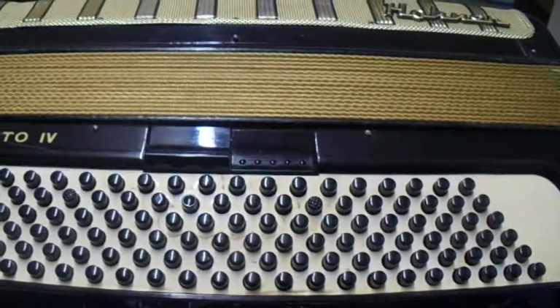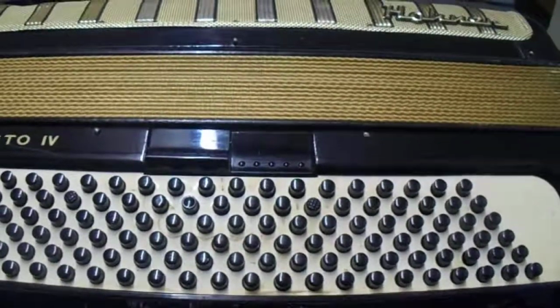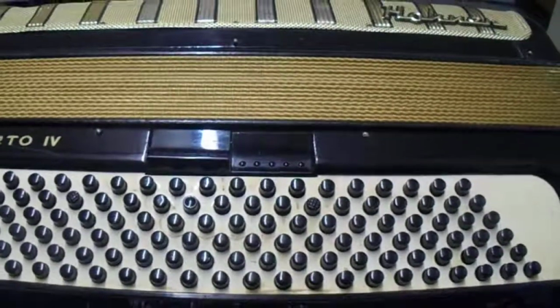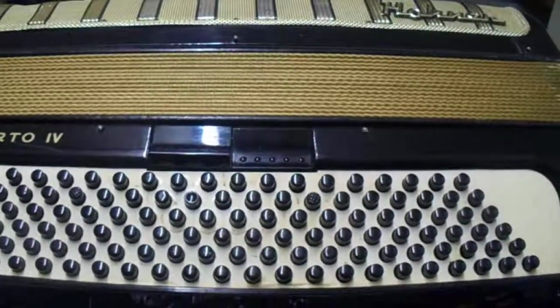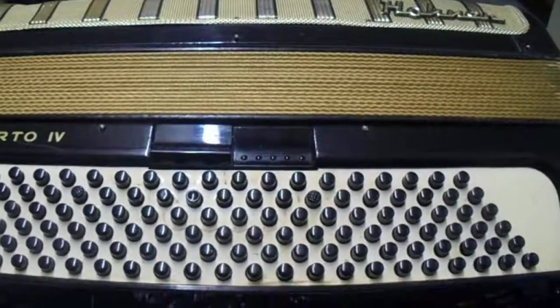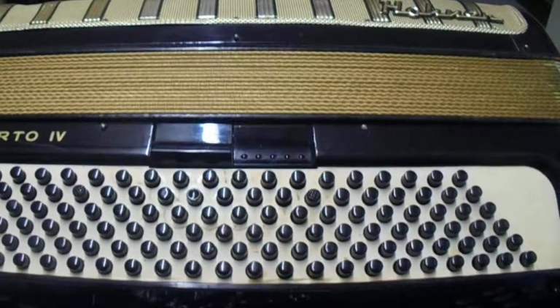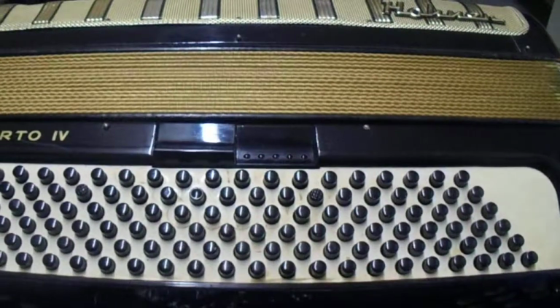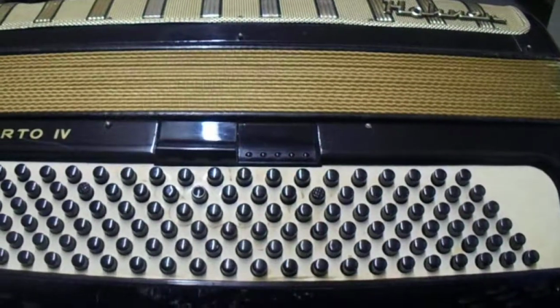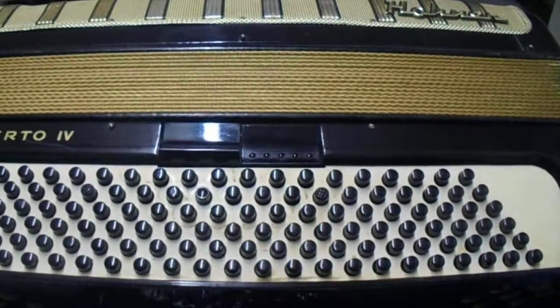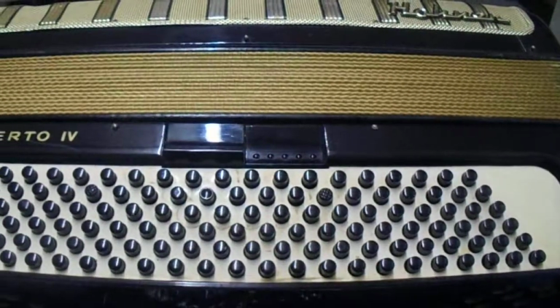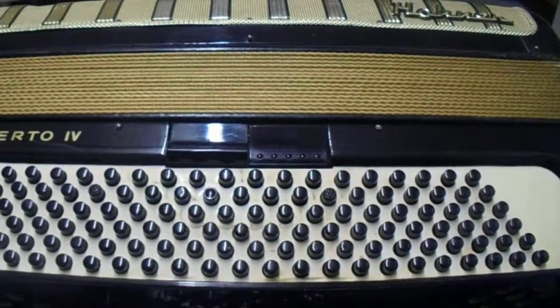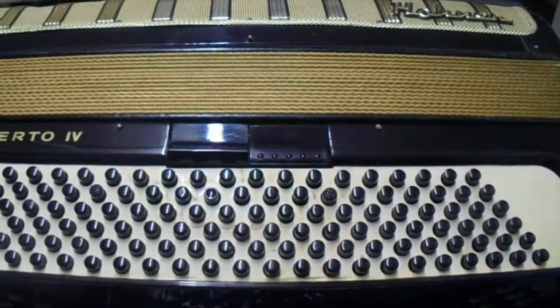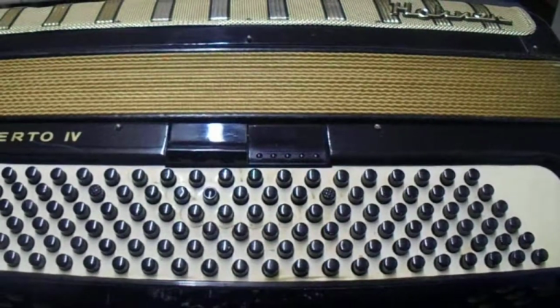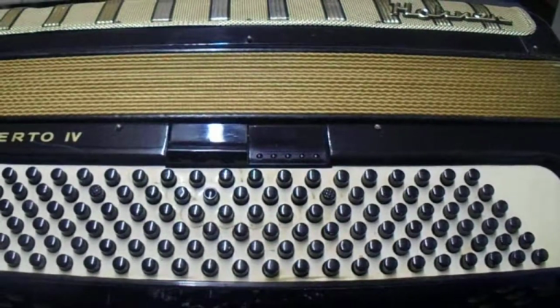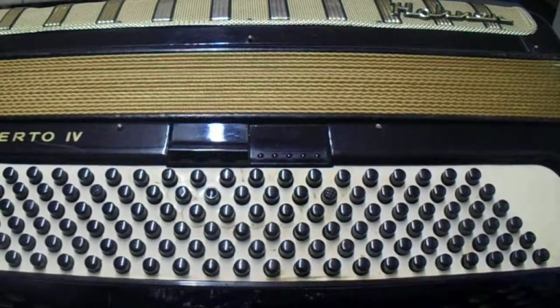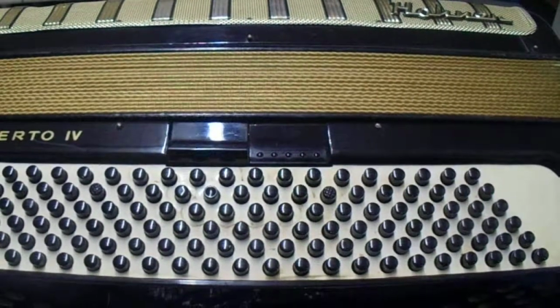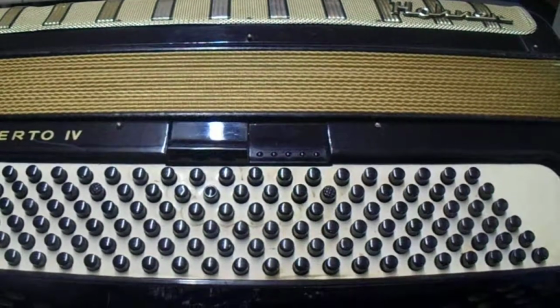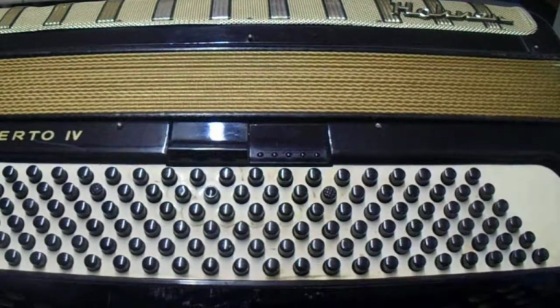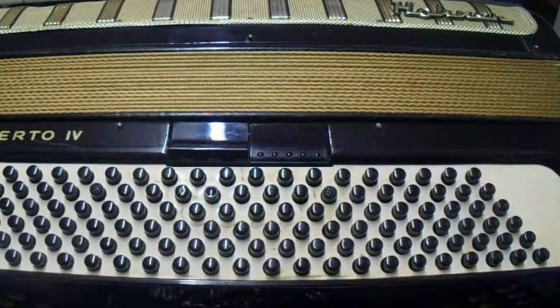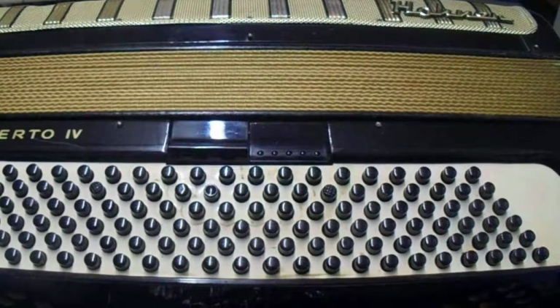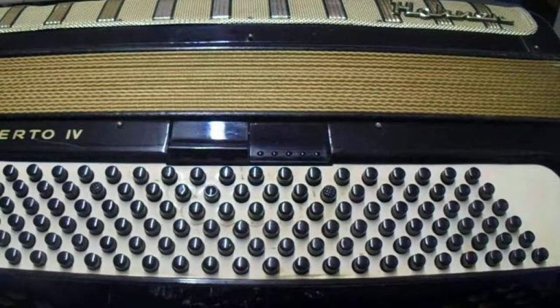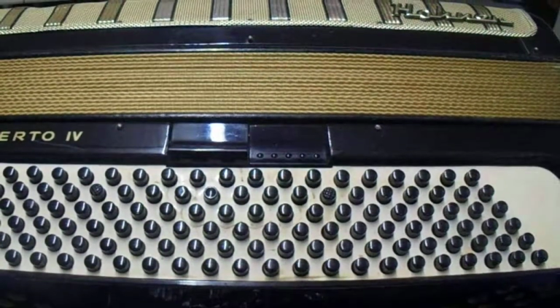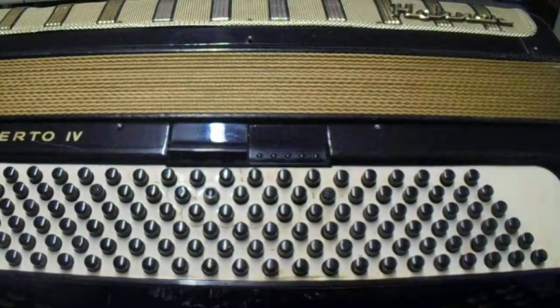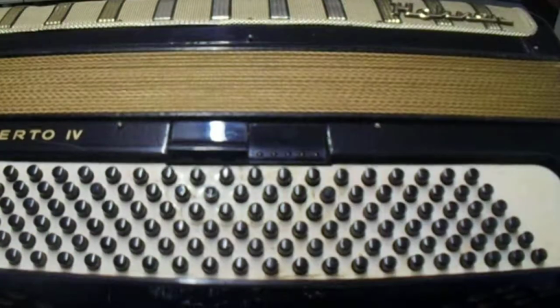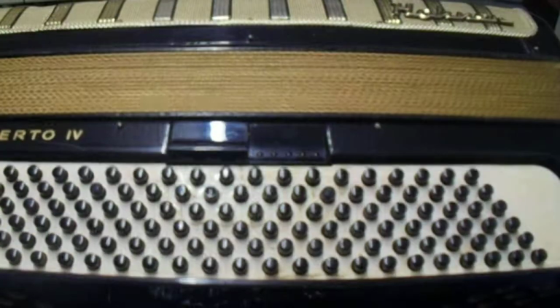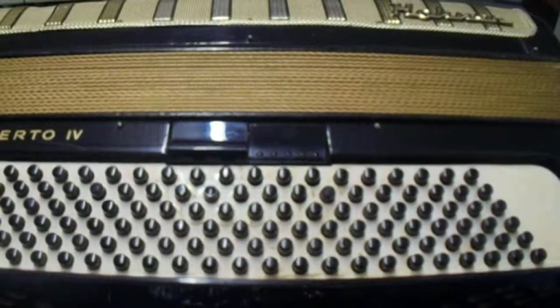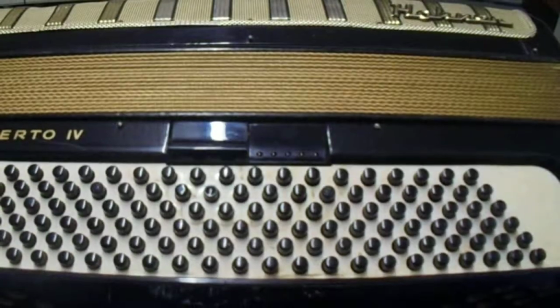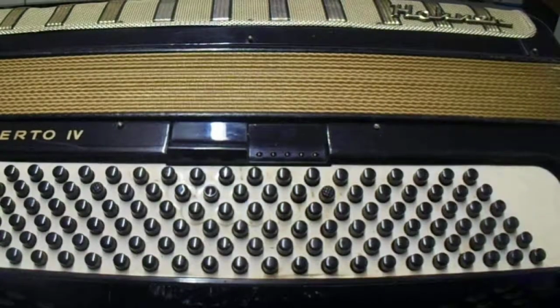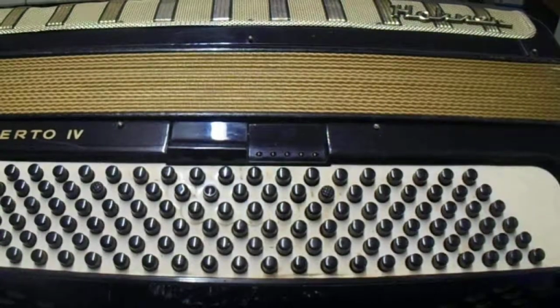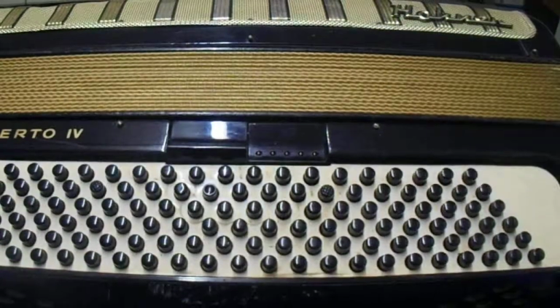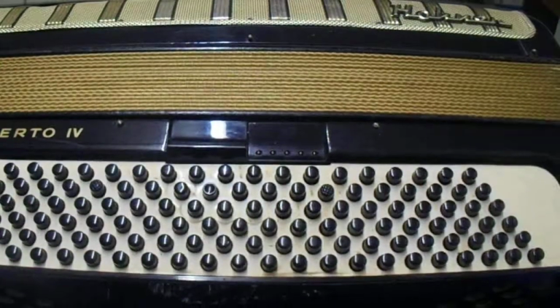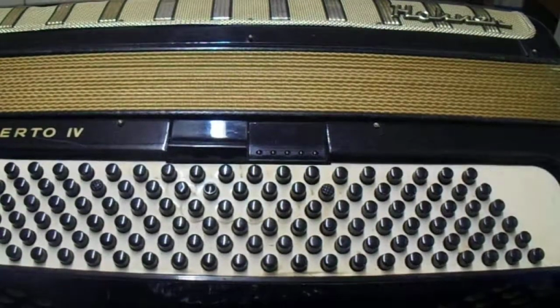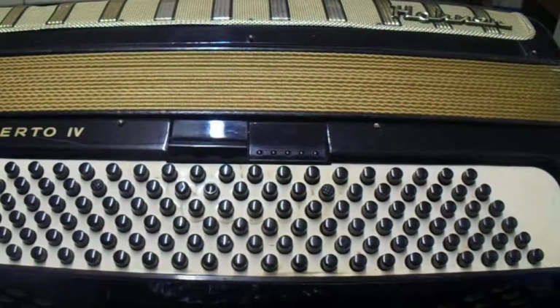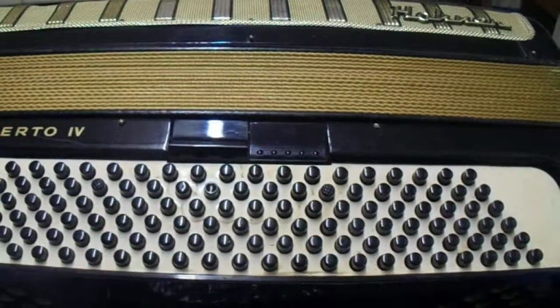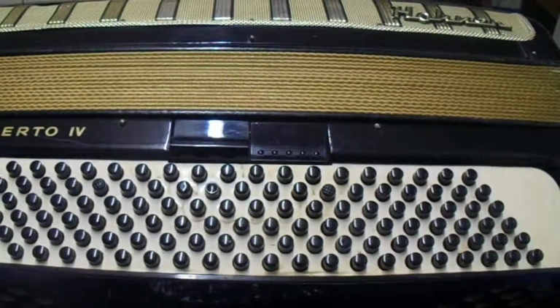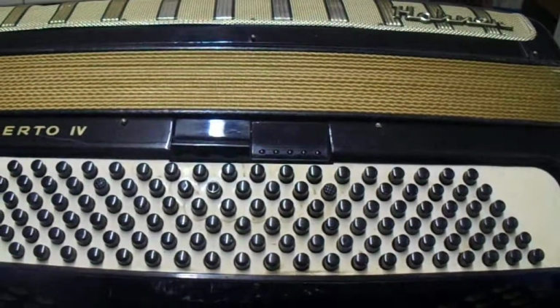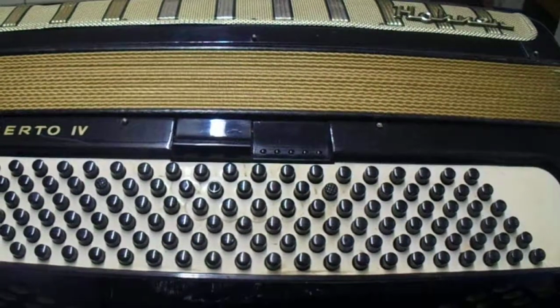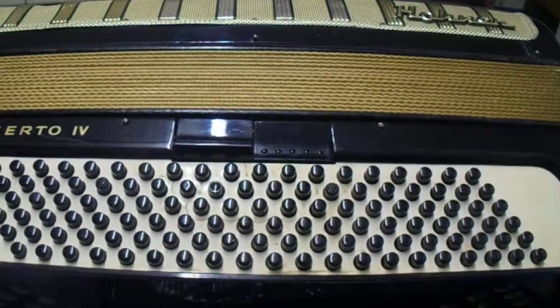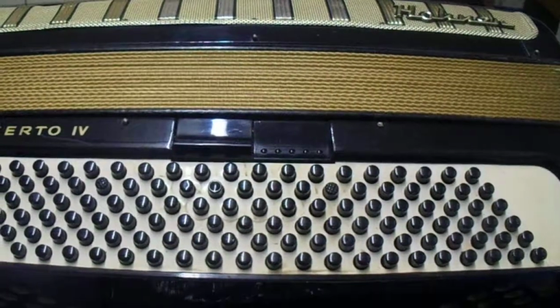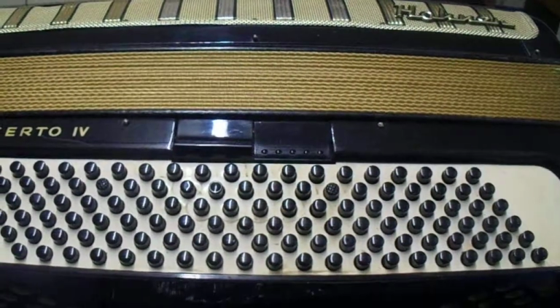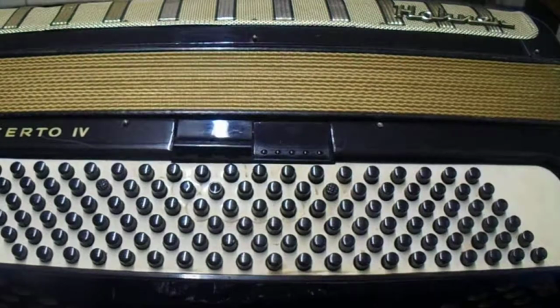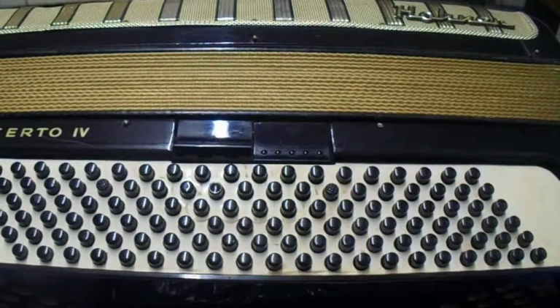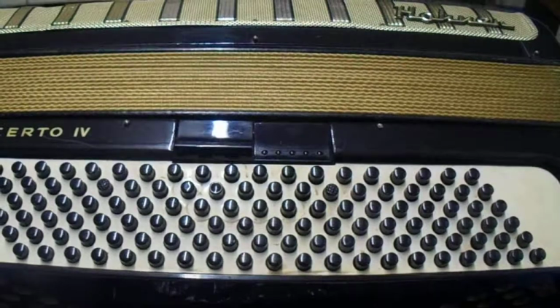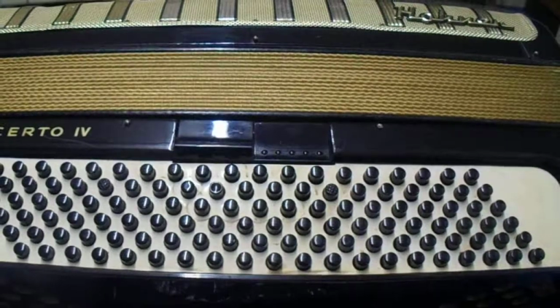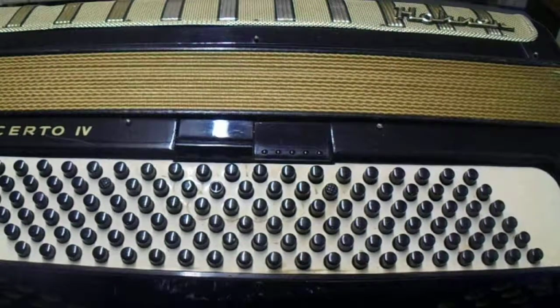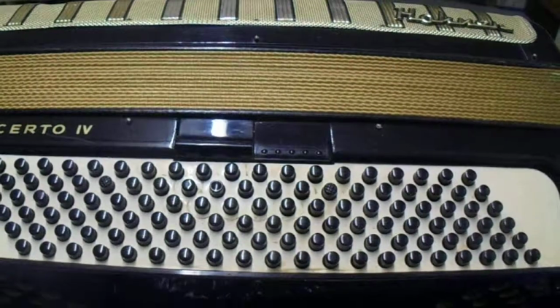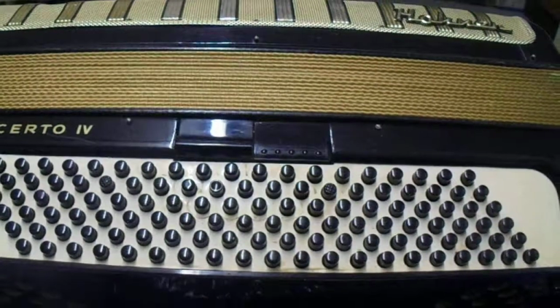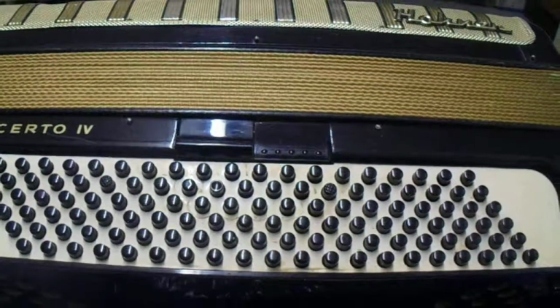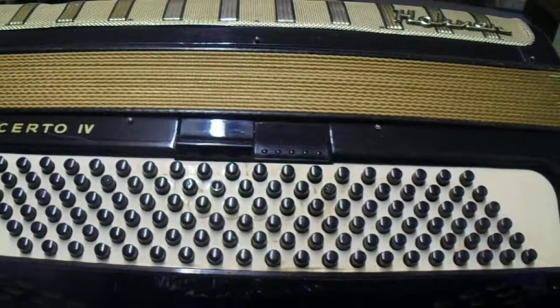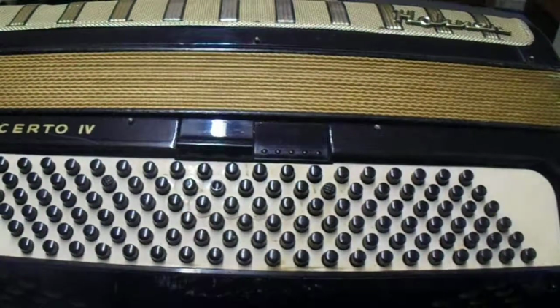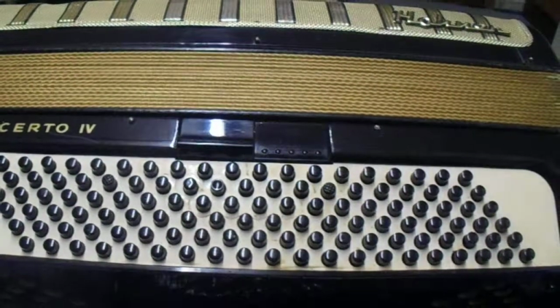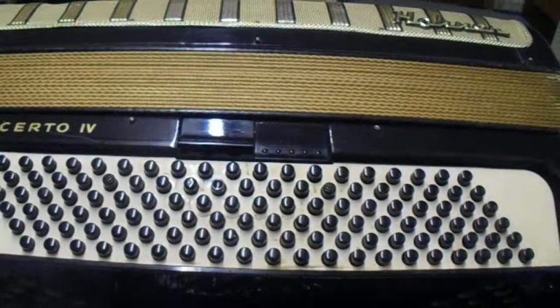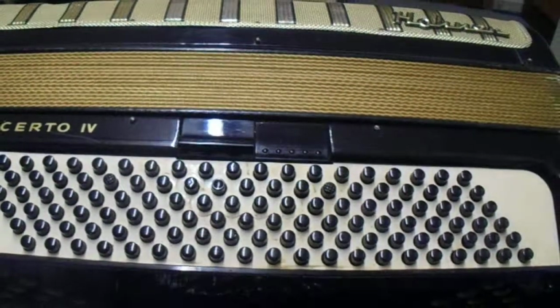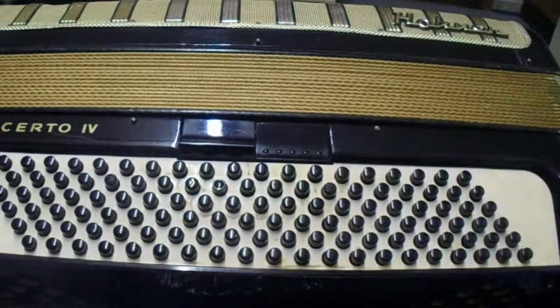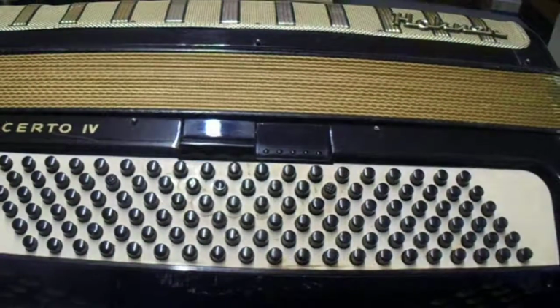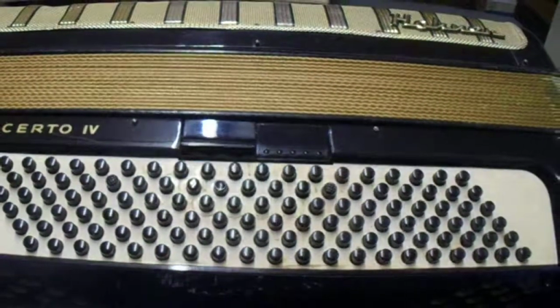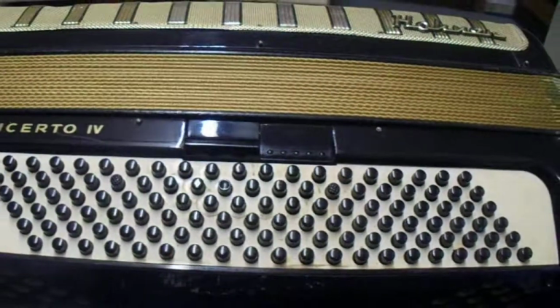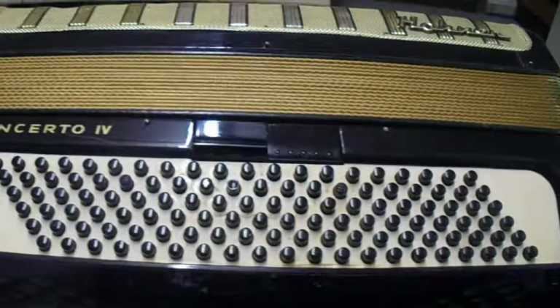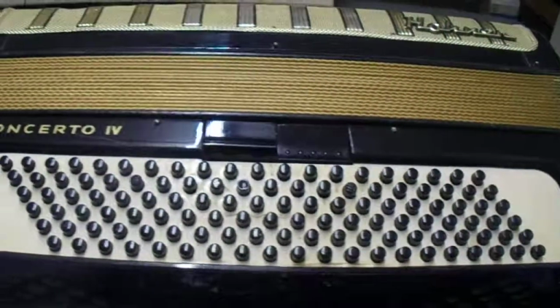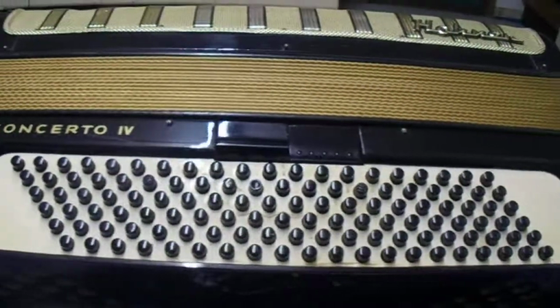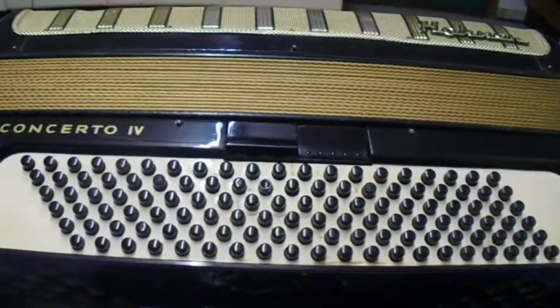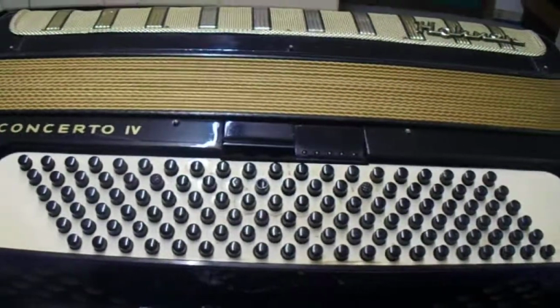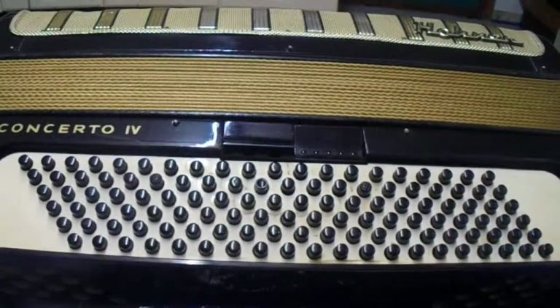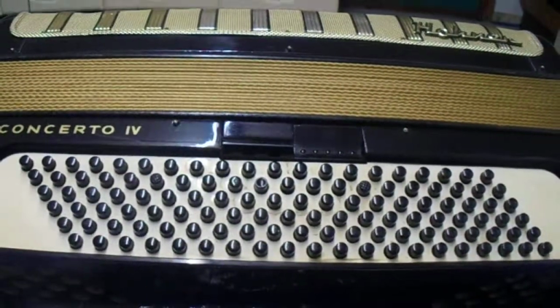And that's your scale in the key of C. Thank you for watching, bye.